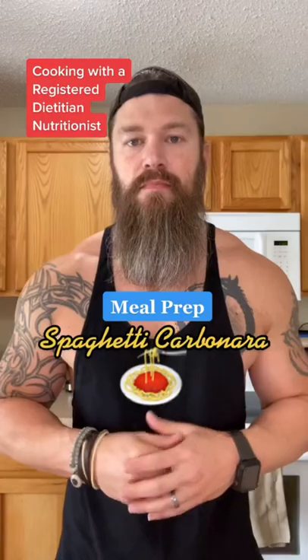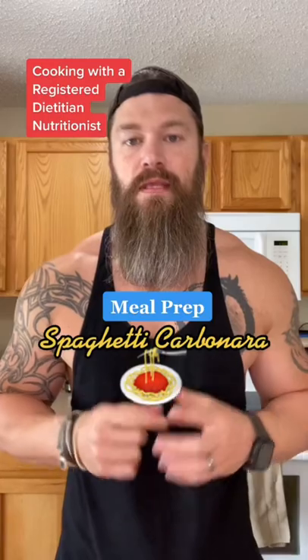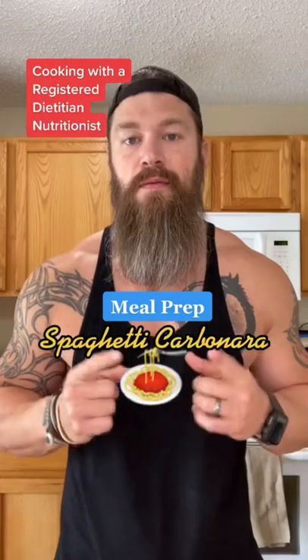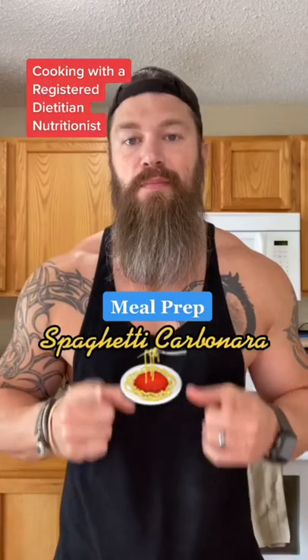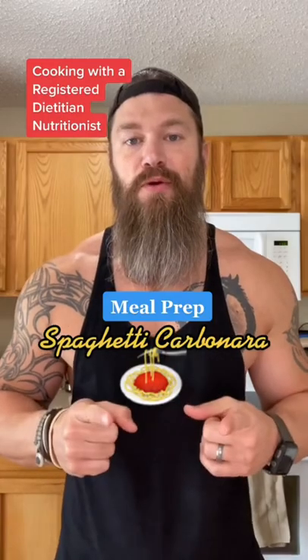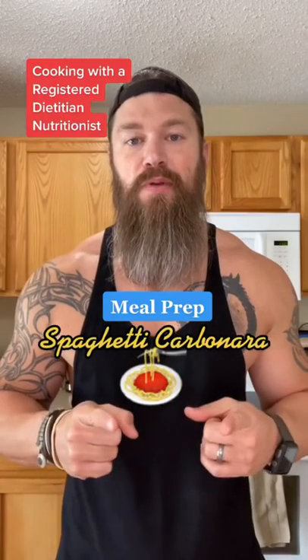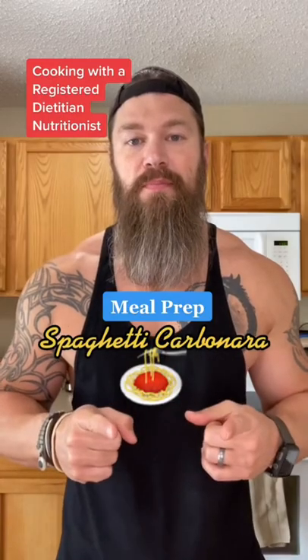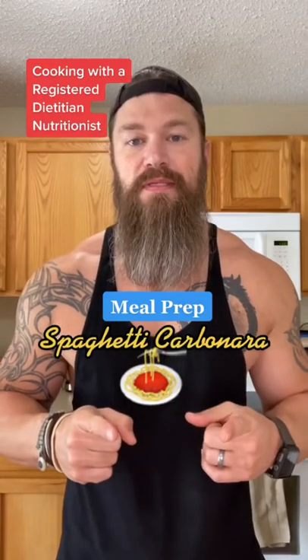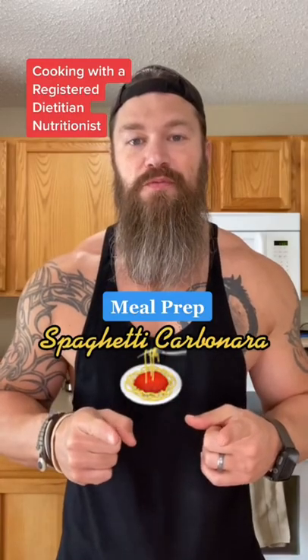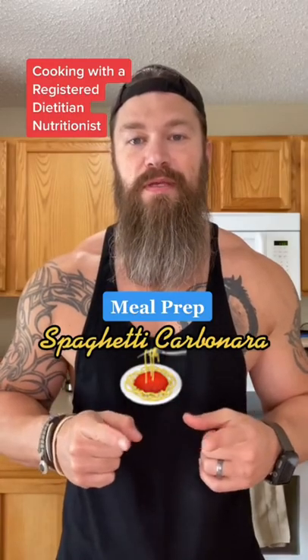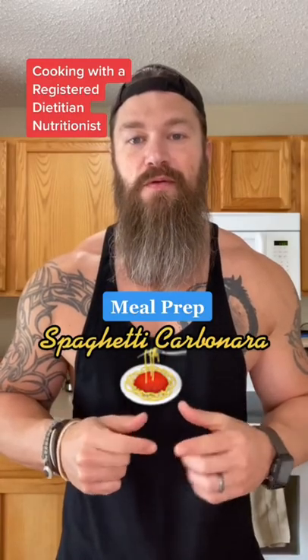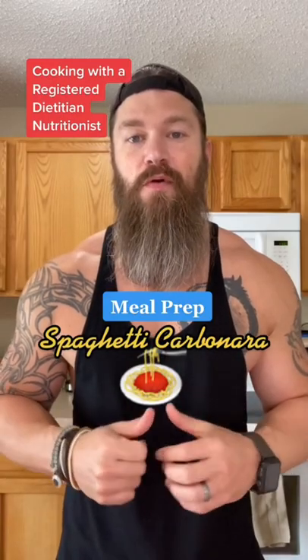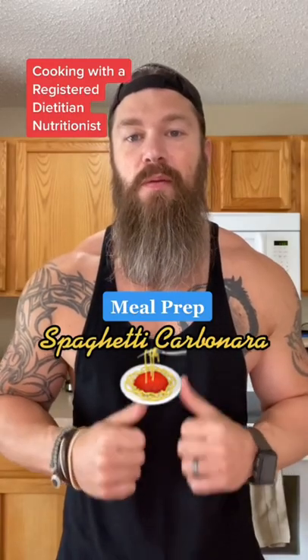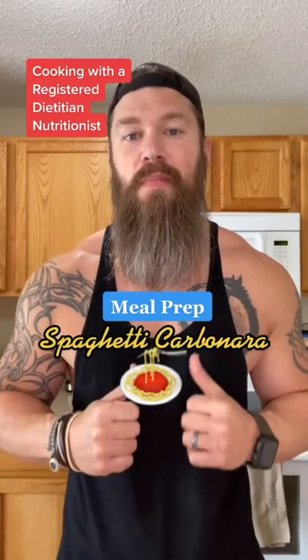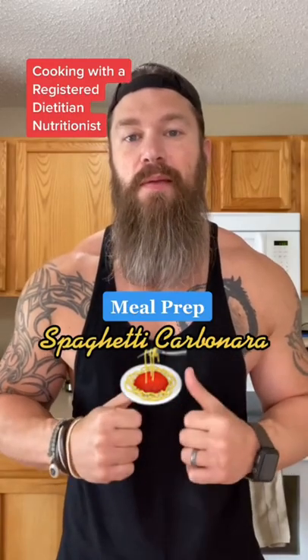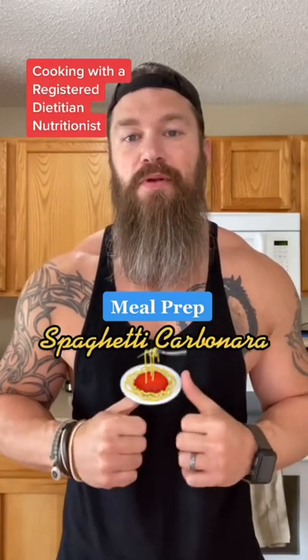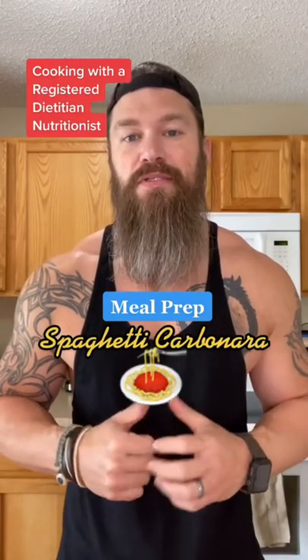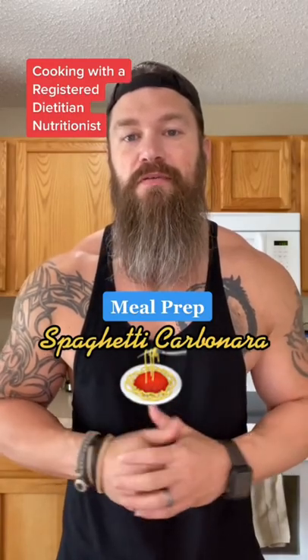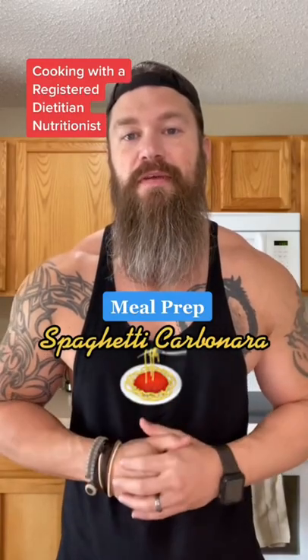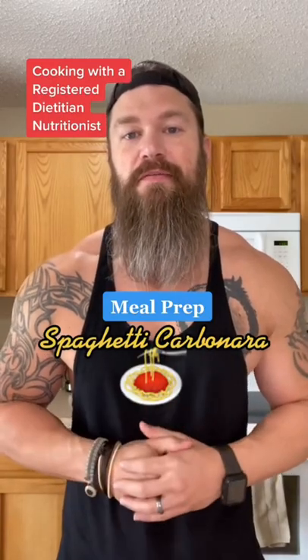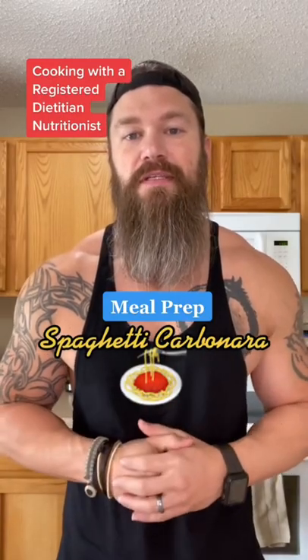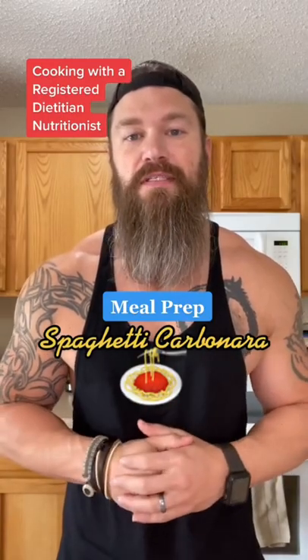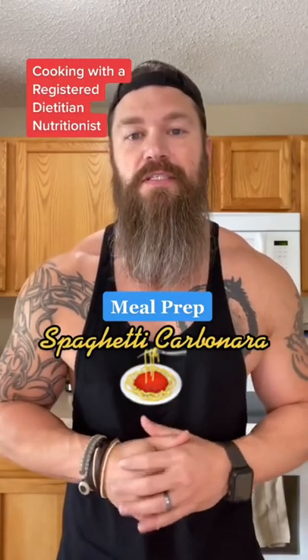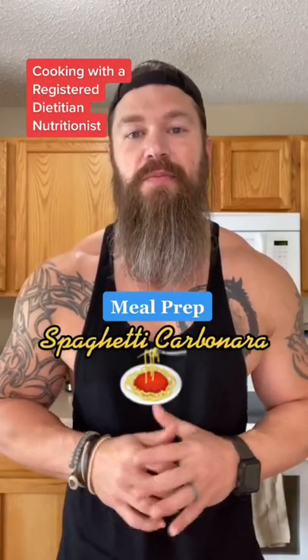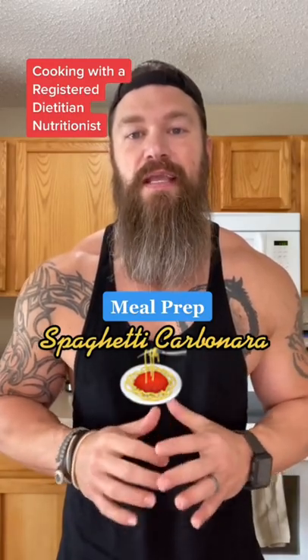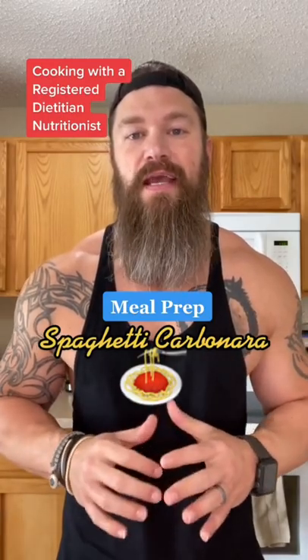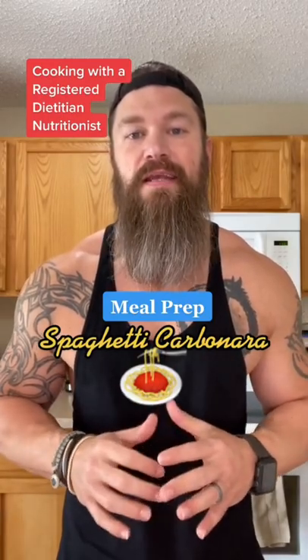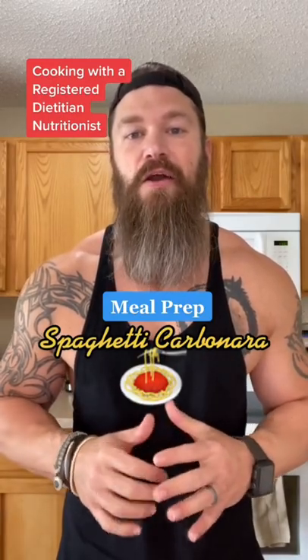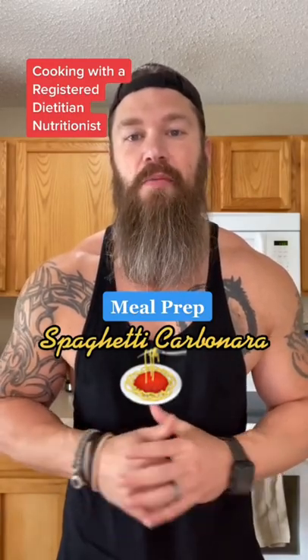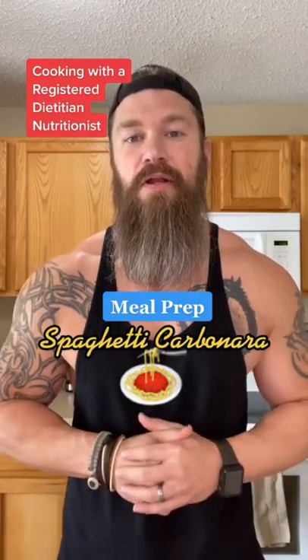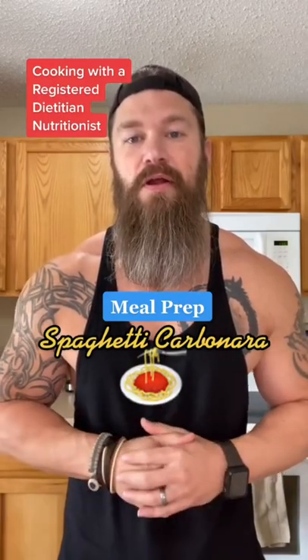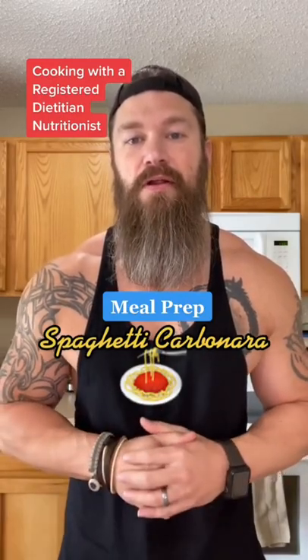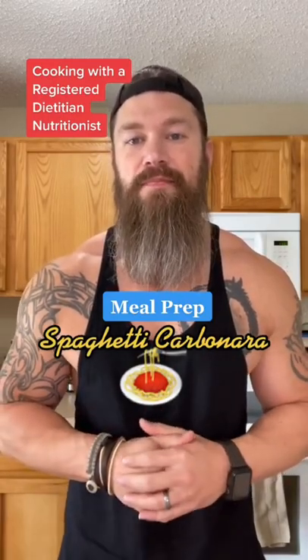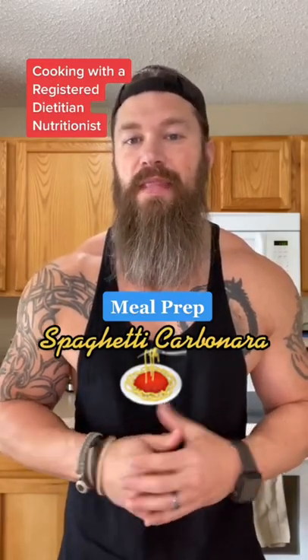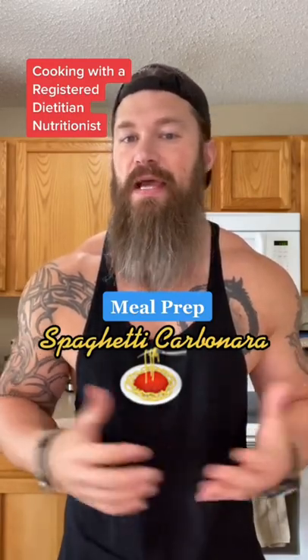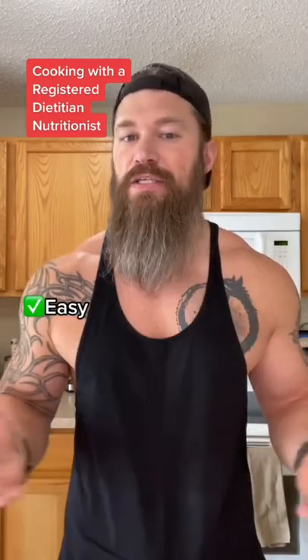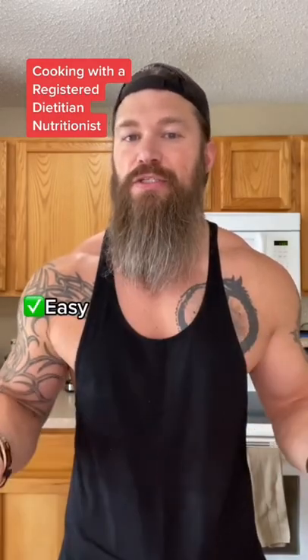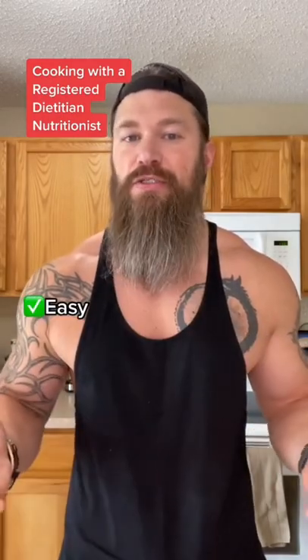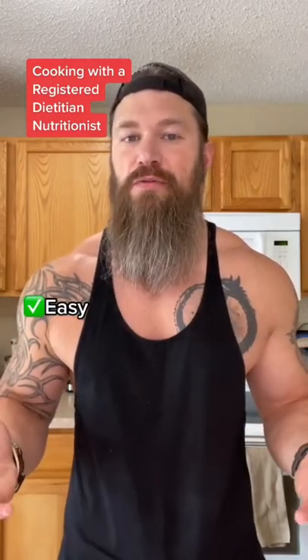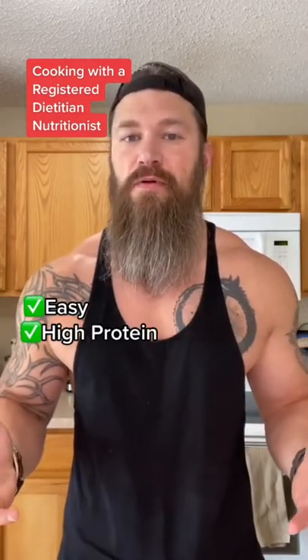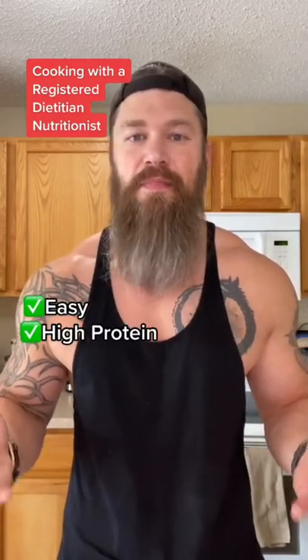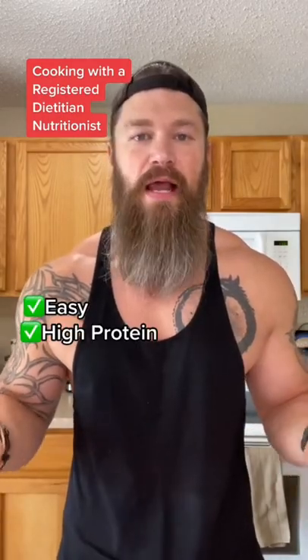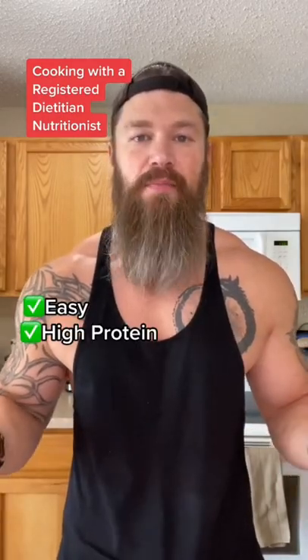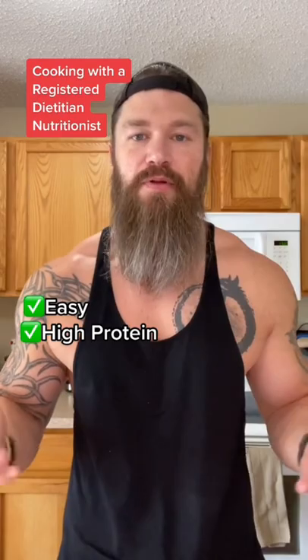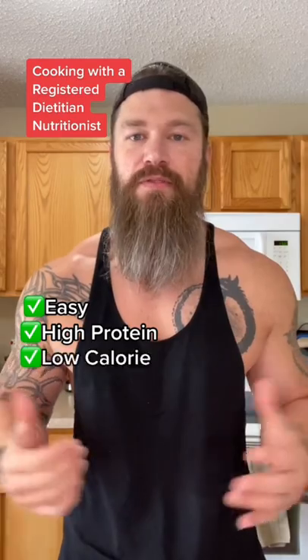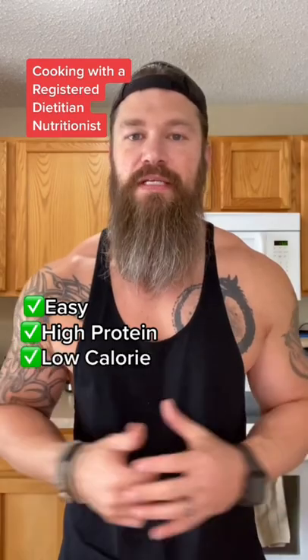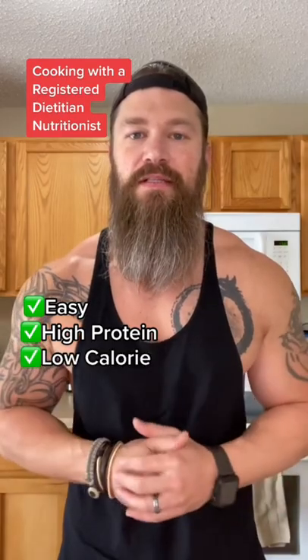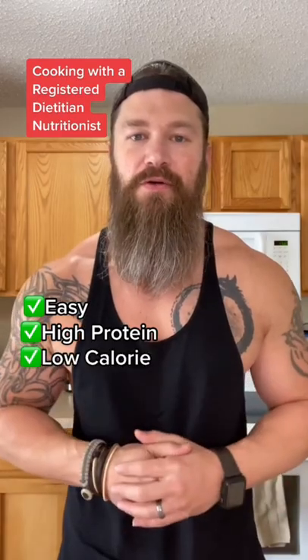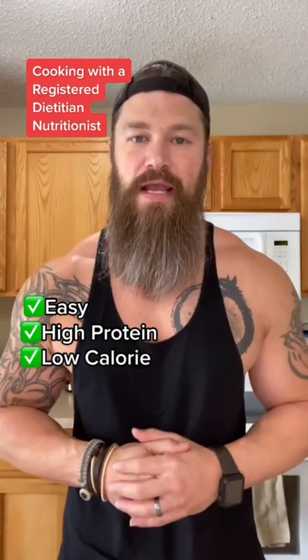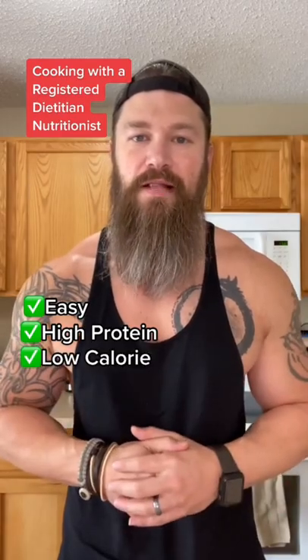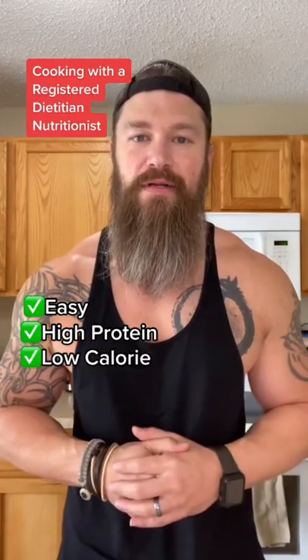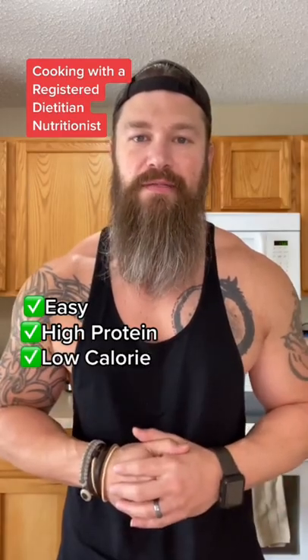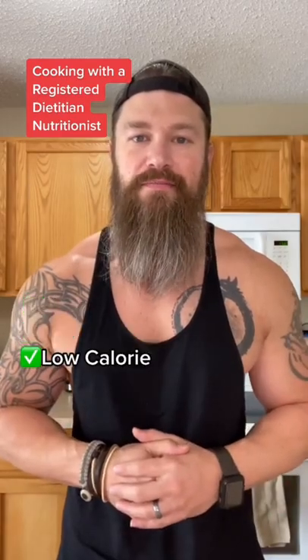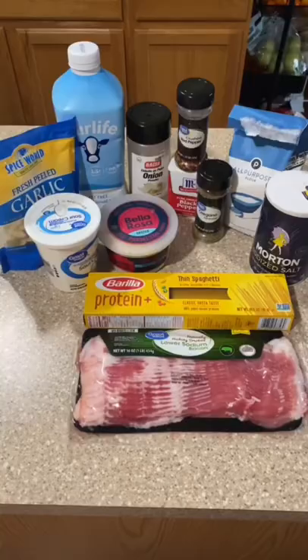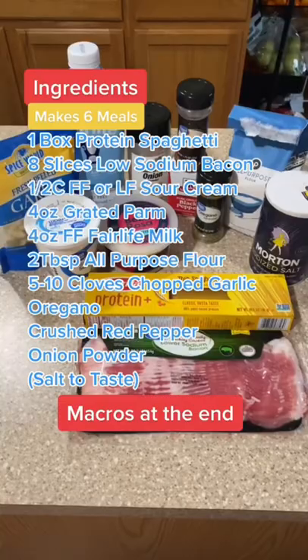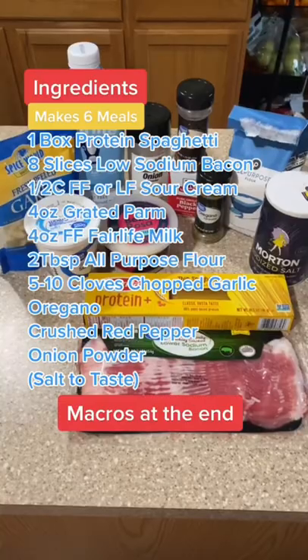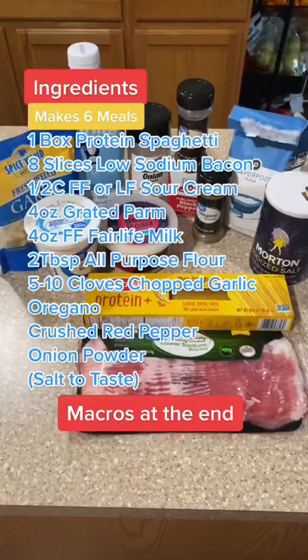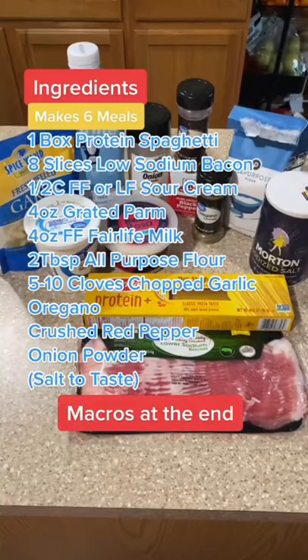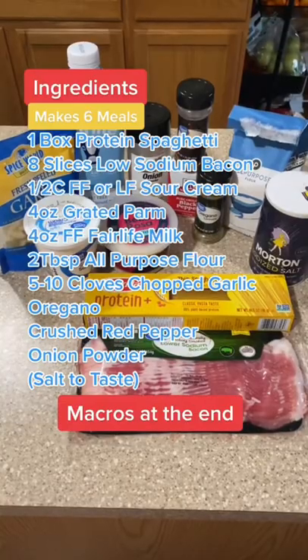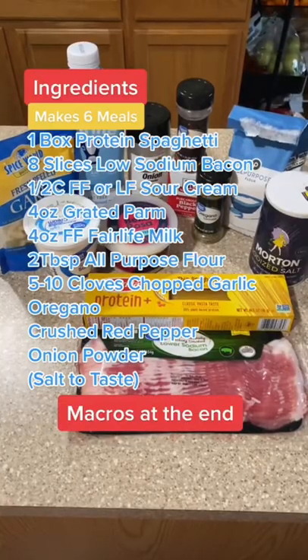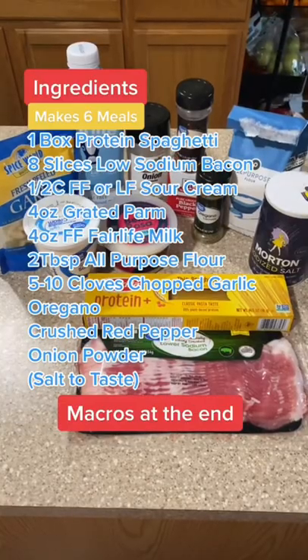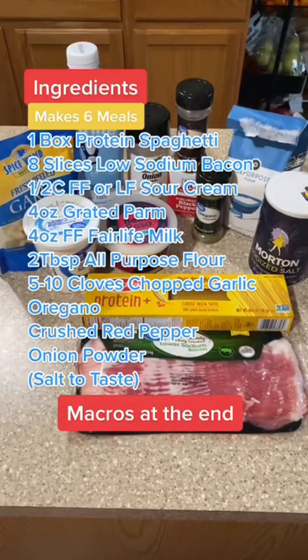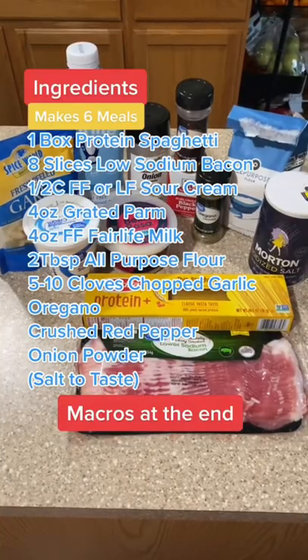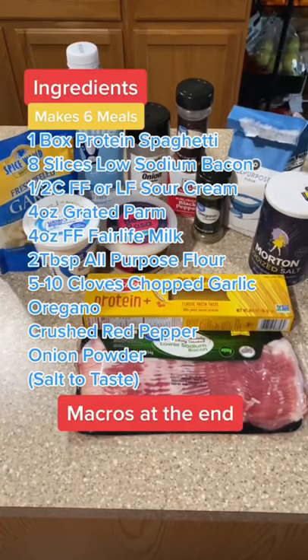Meal prep this week, one of my personal favorites: spaghetti carbonara. As usual, high protein, low calorie. Alright, here we go.